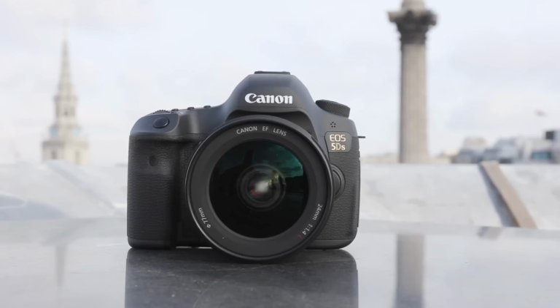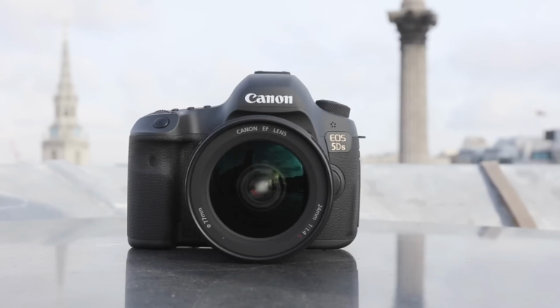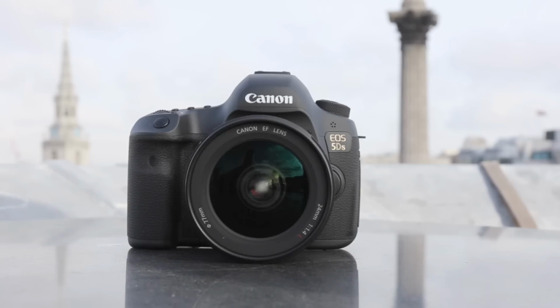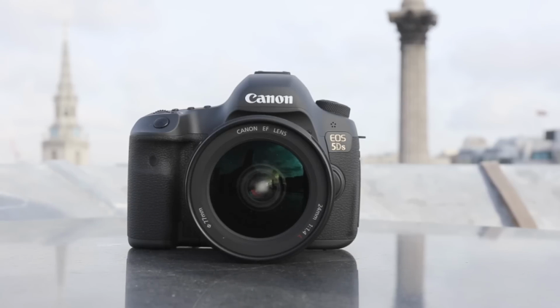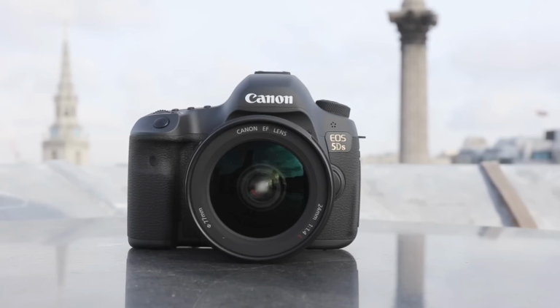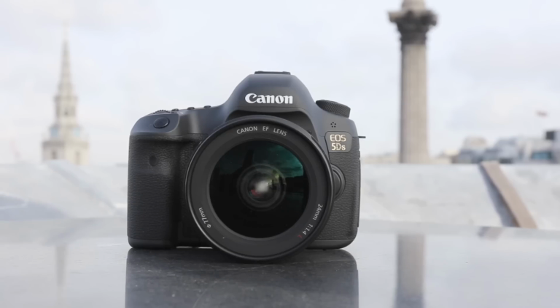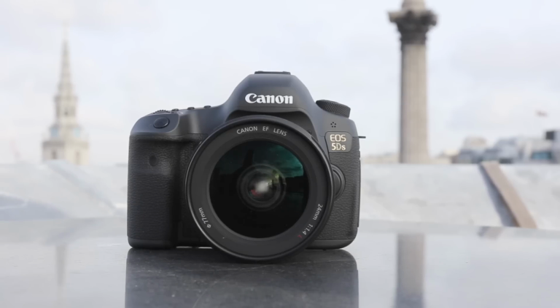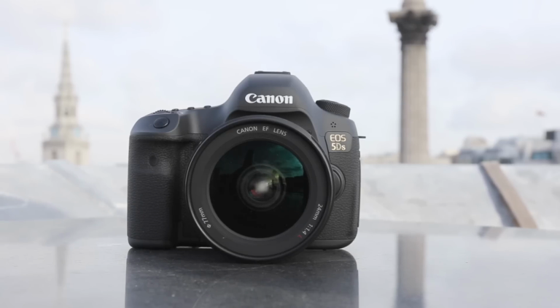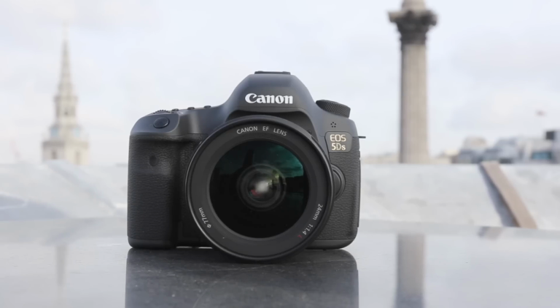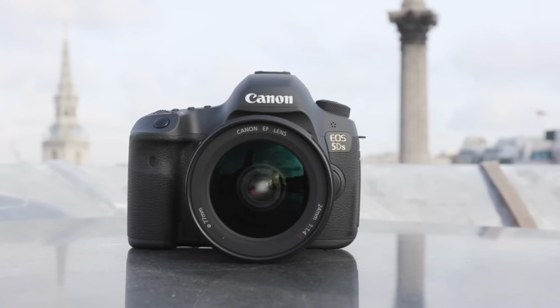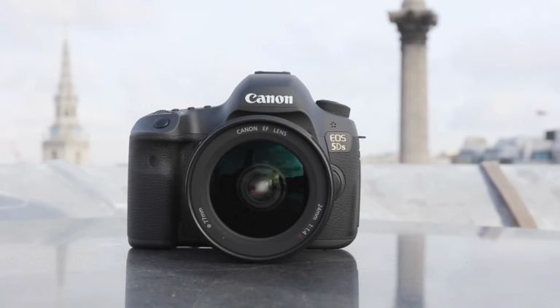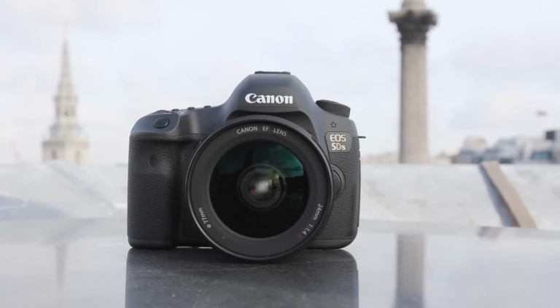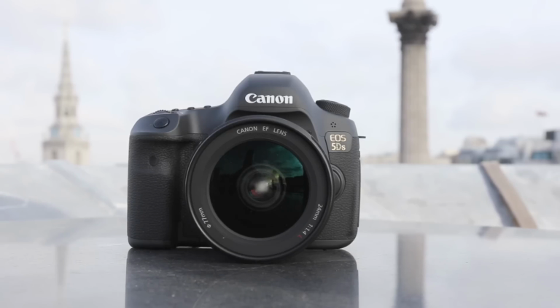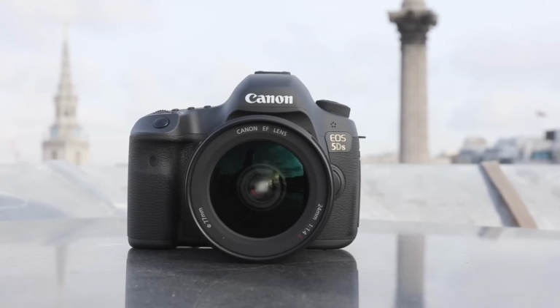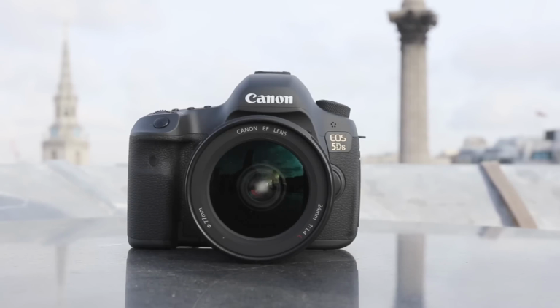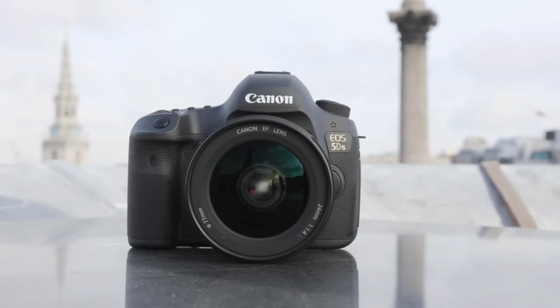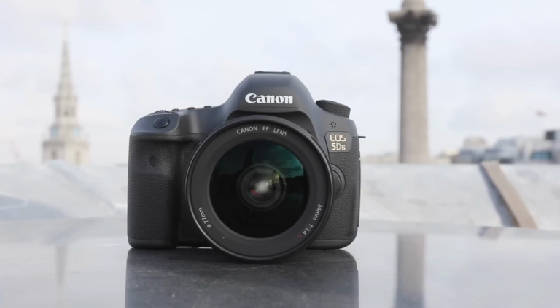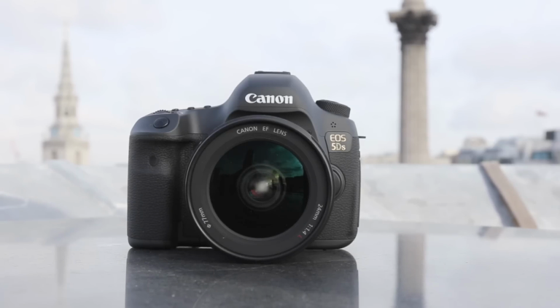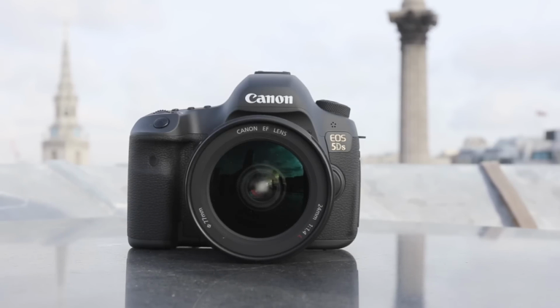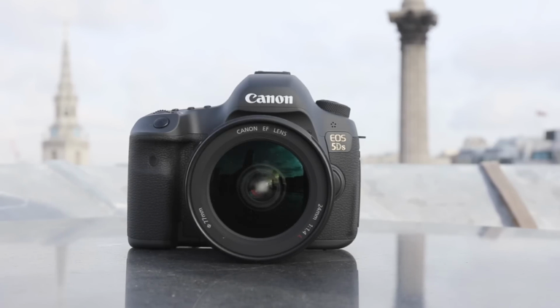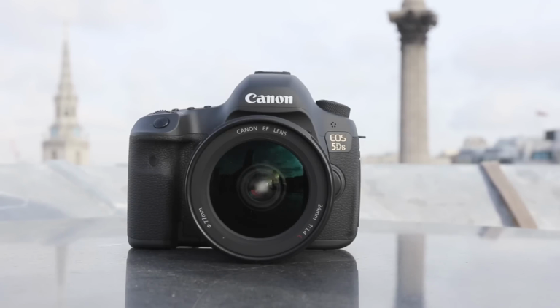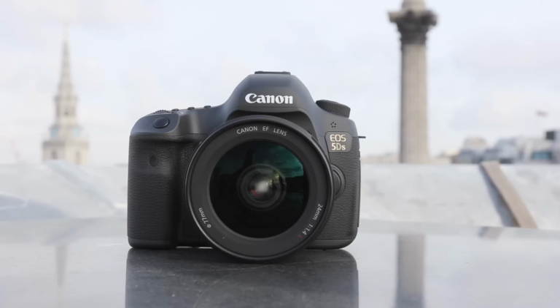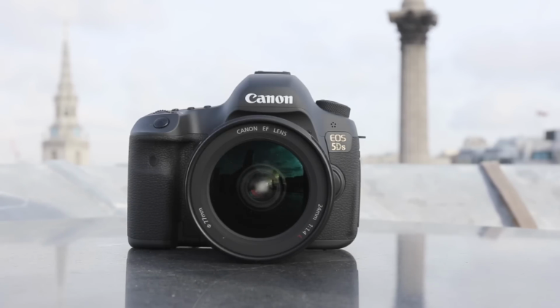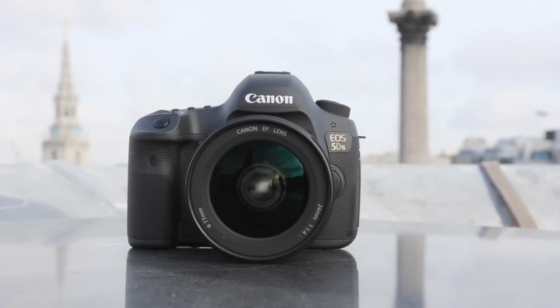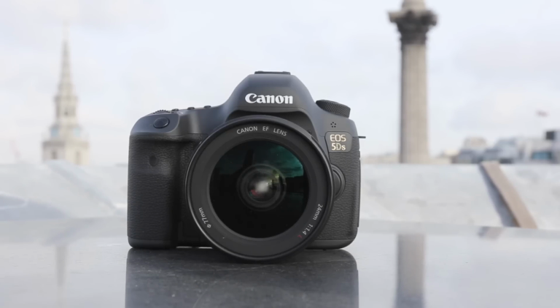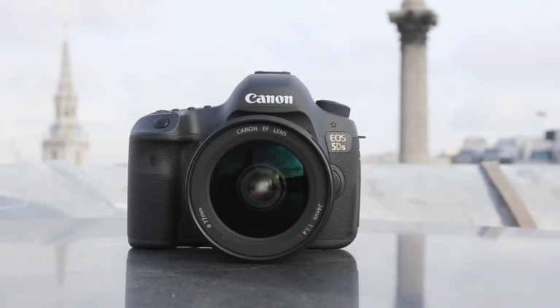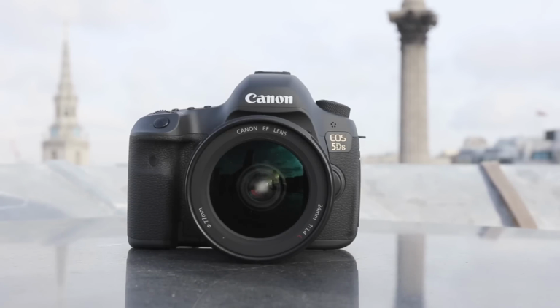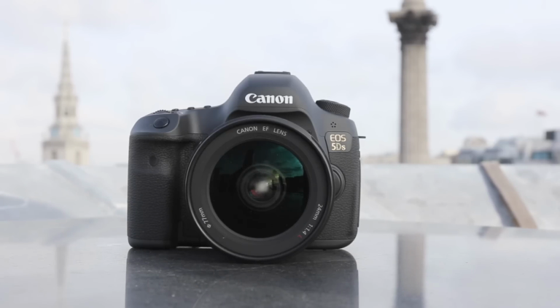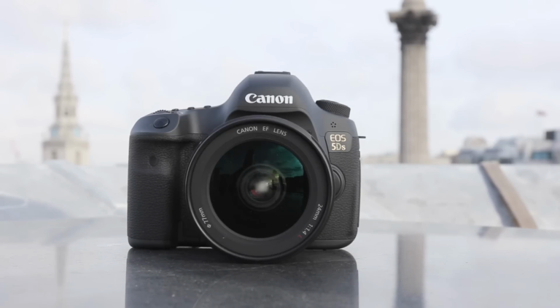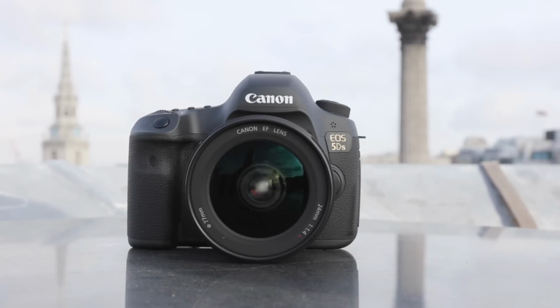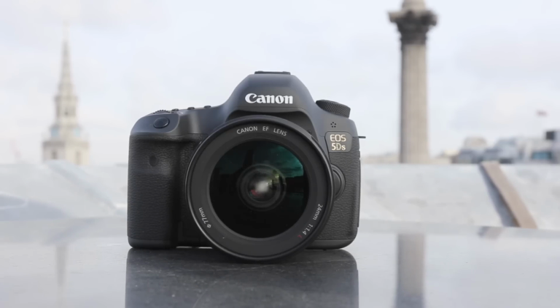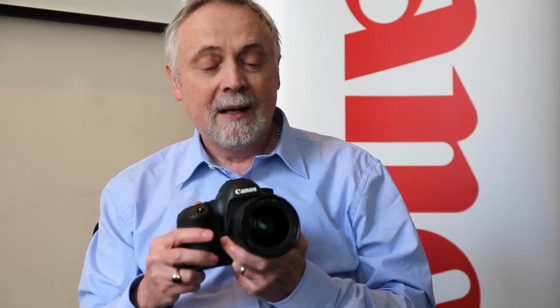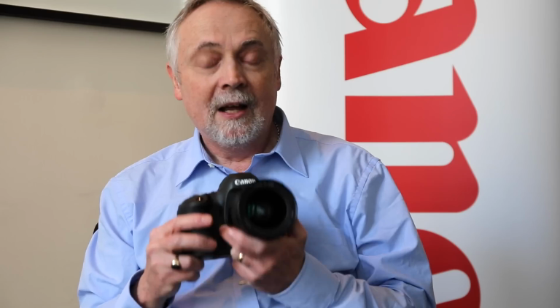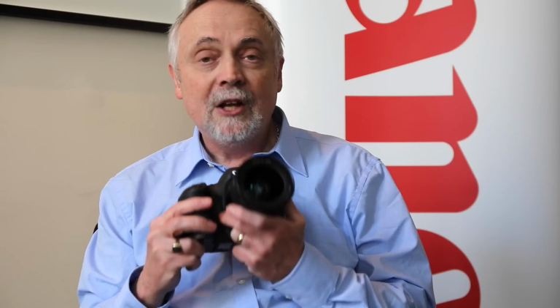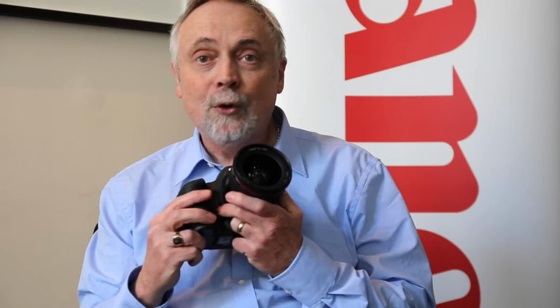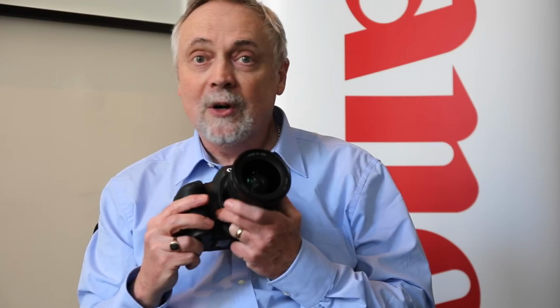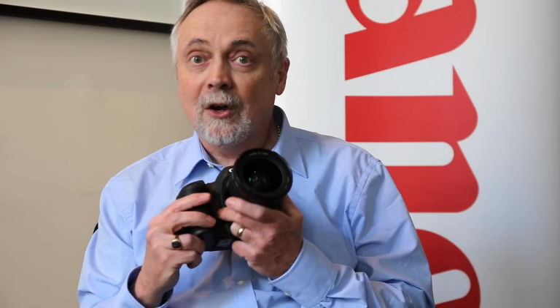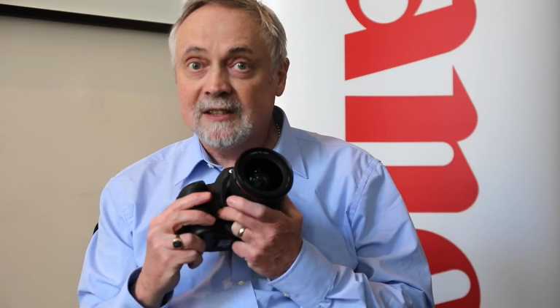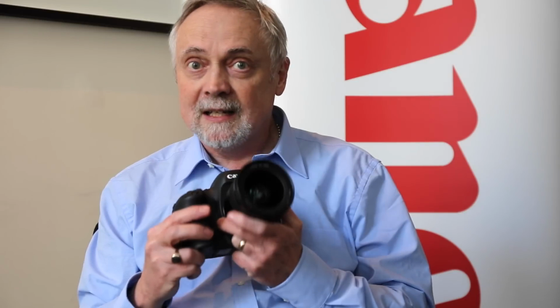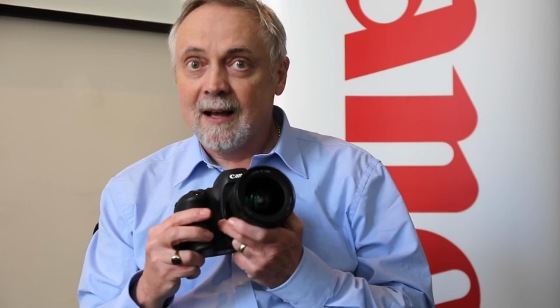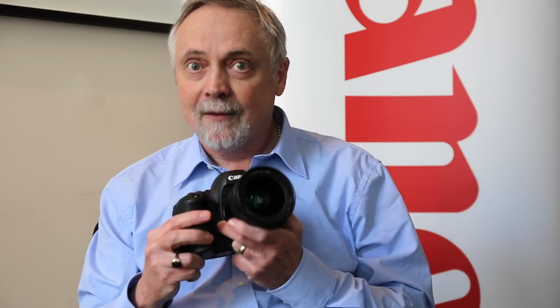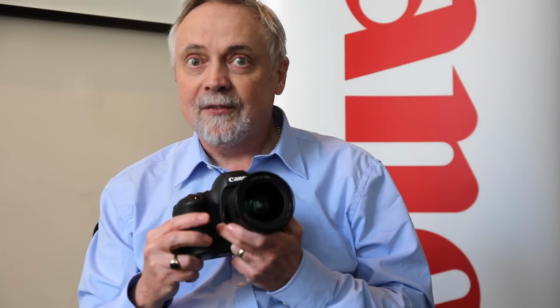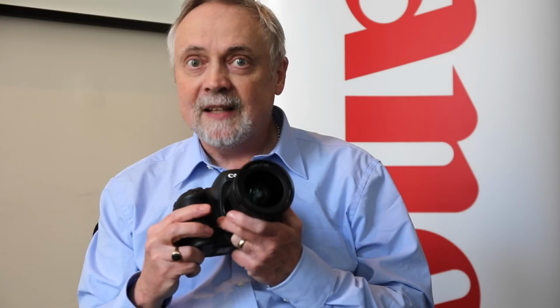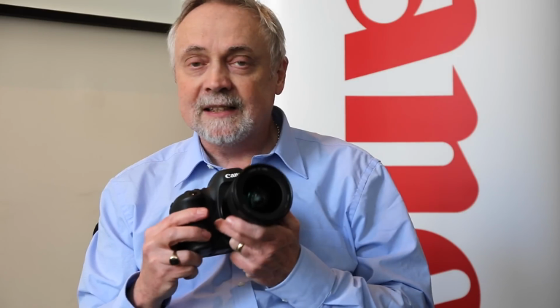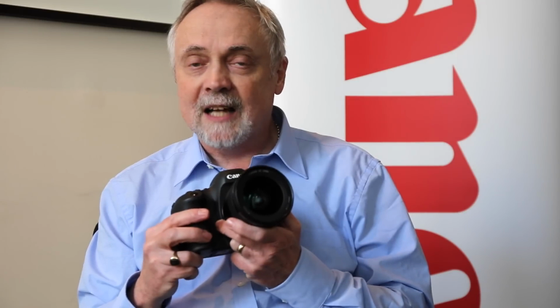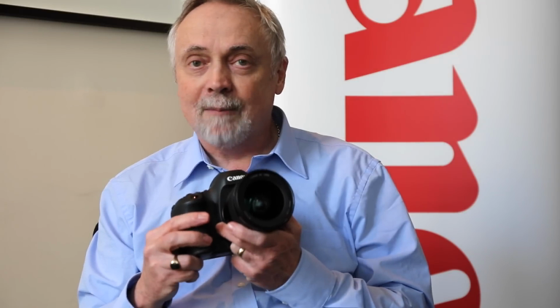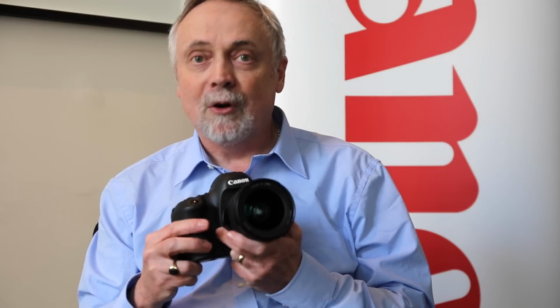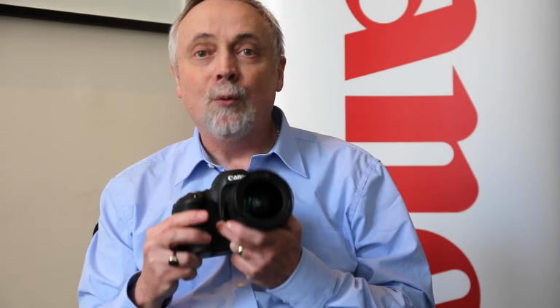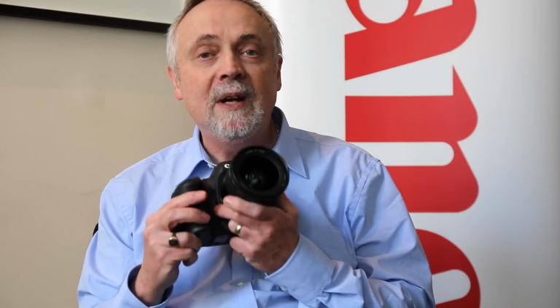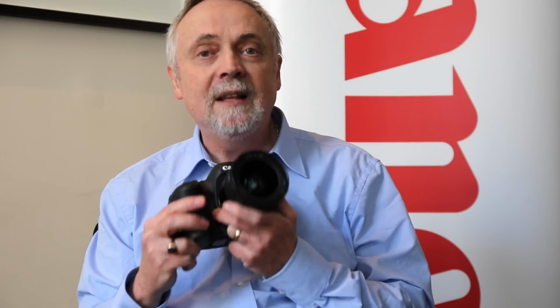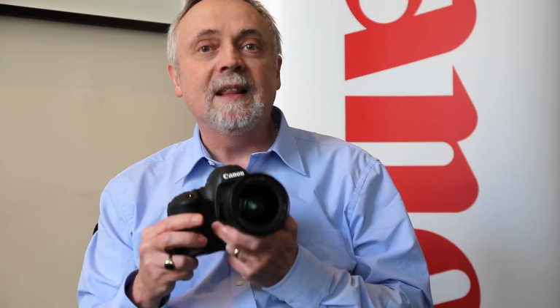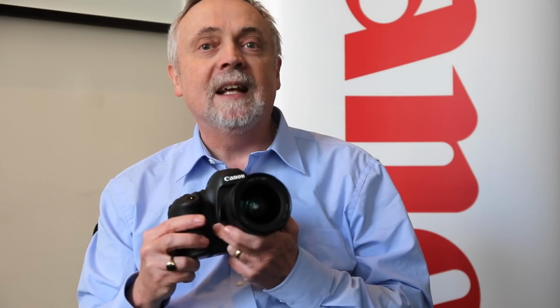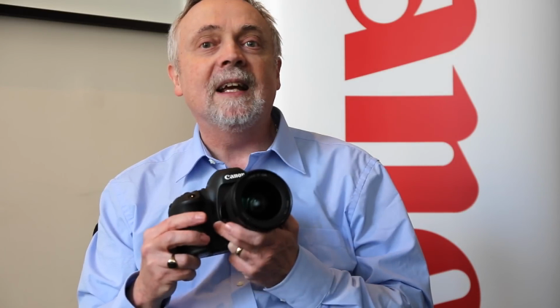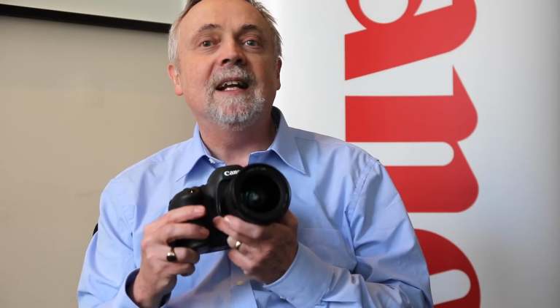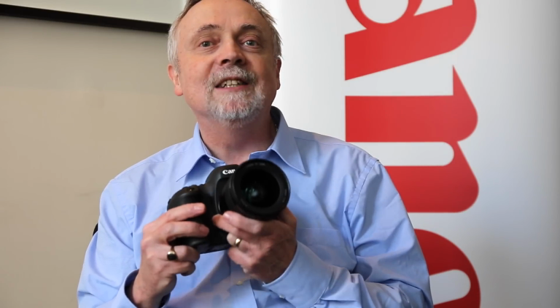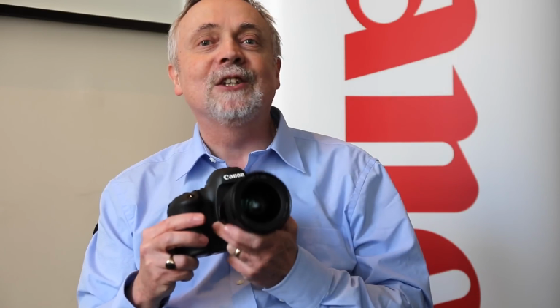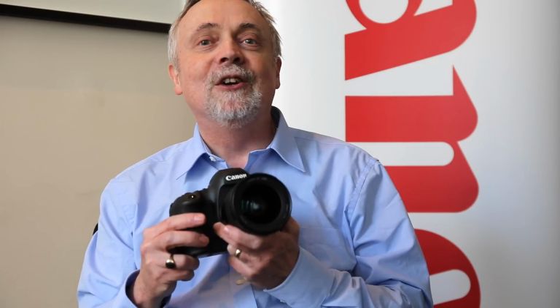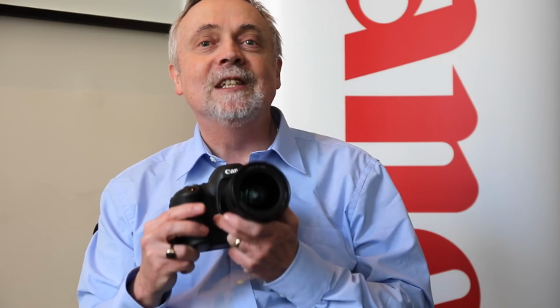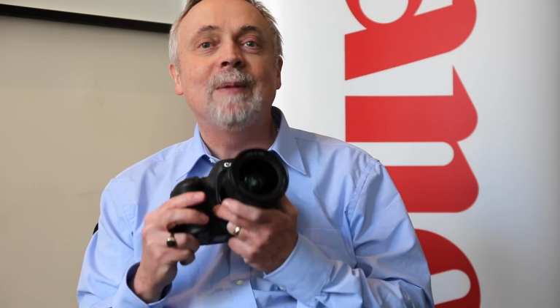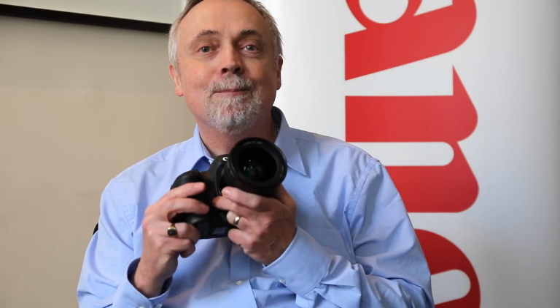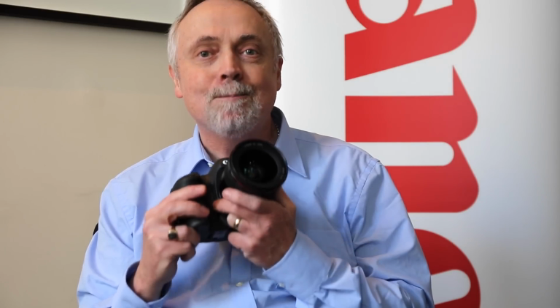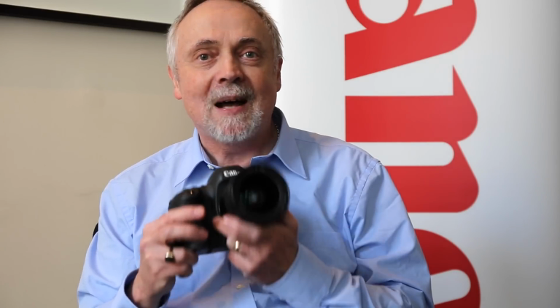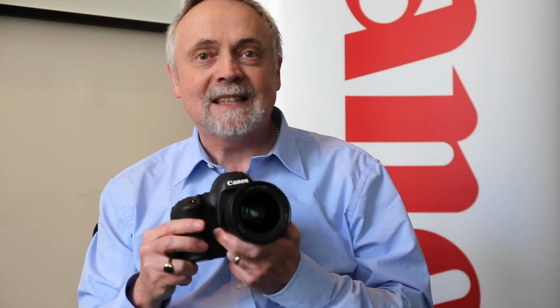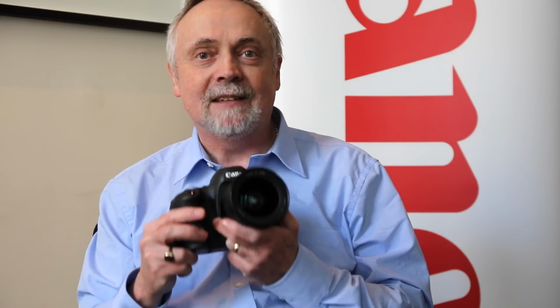If you like the EOS 5D Mark III, and a lot of people do, you're going to love this camera. We think it is going to be massive.